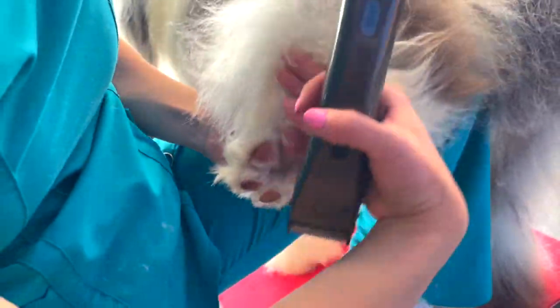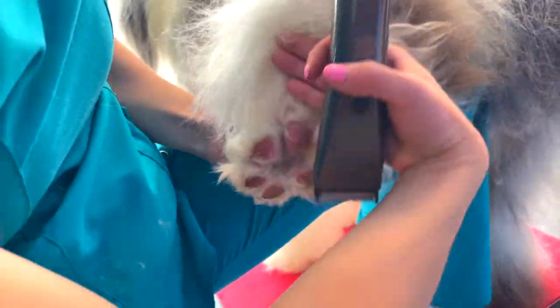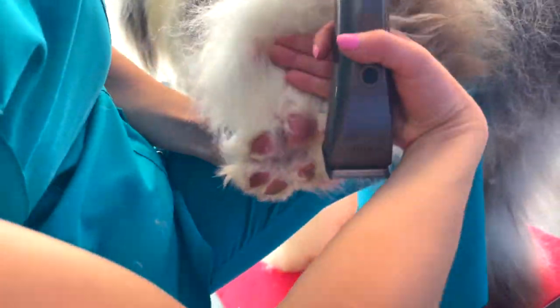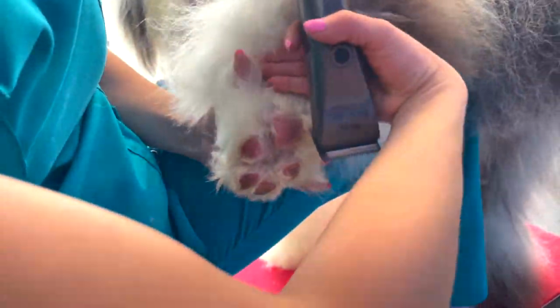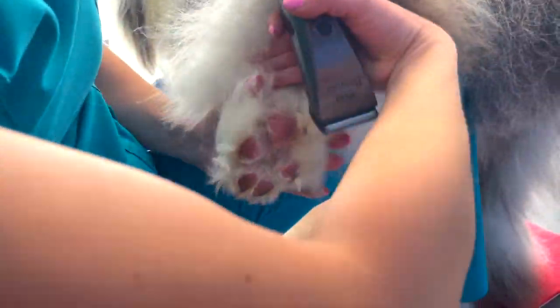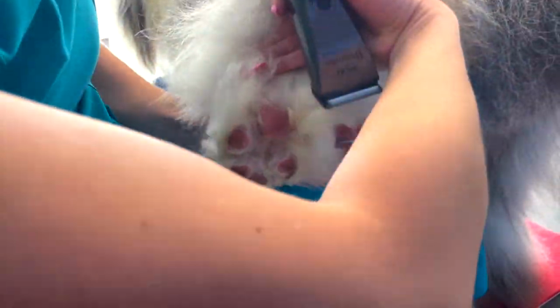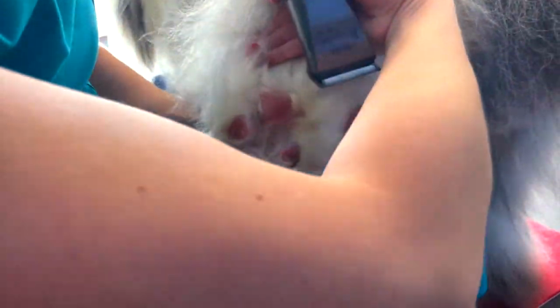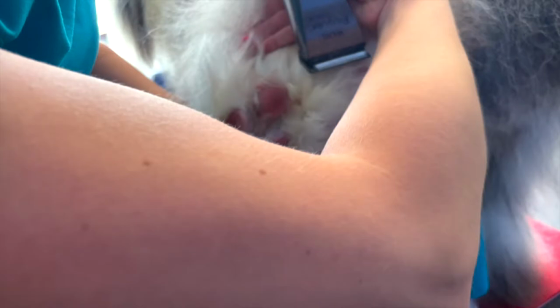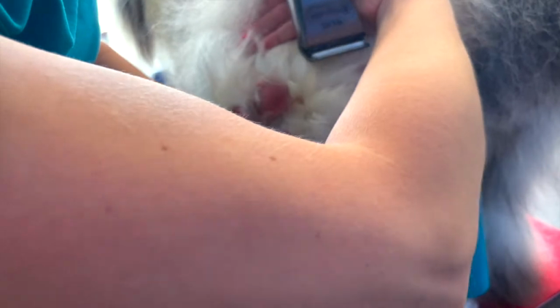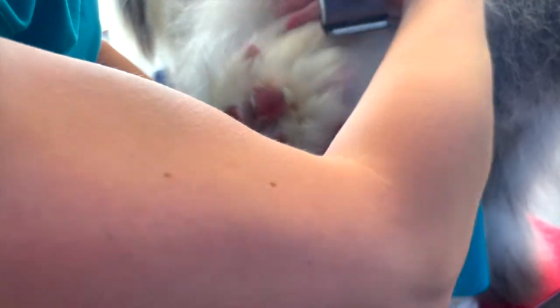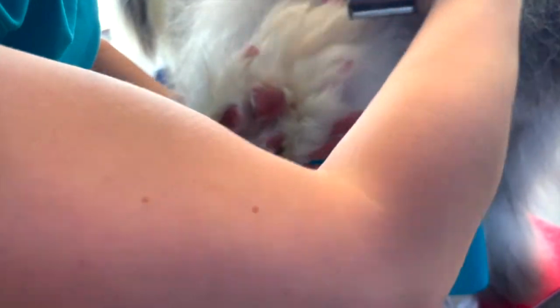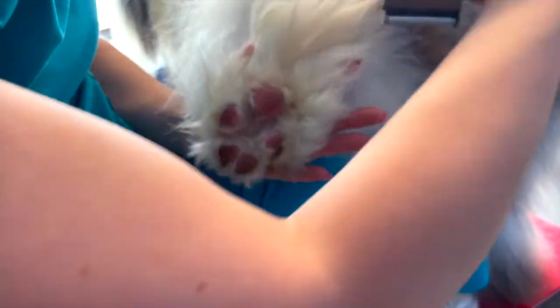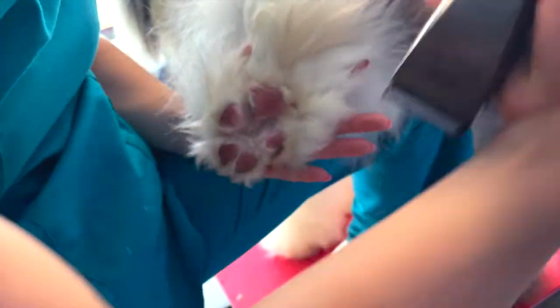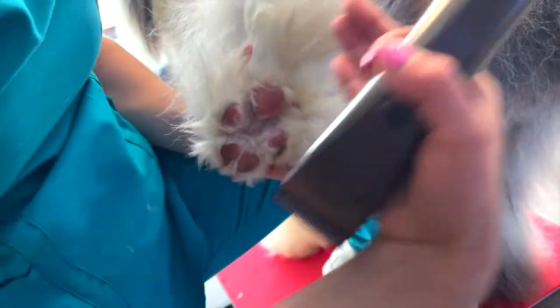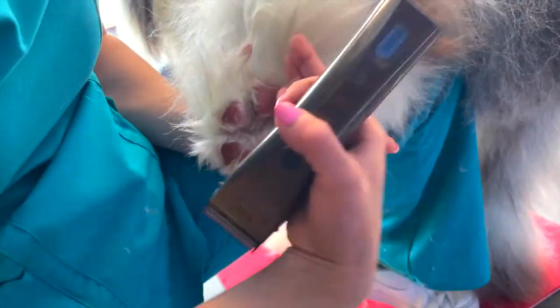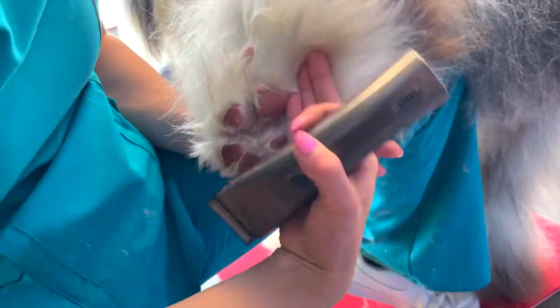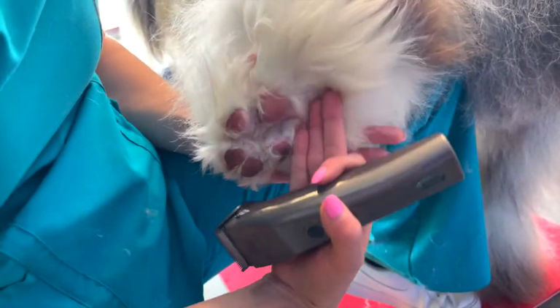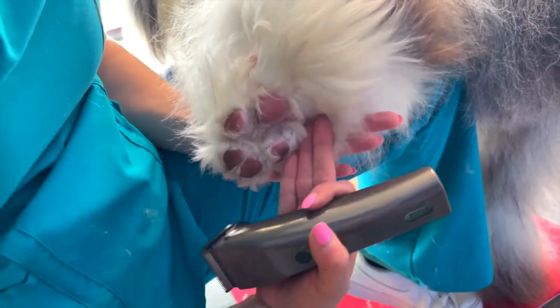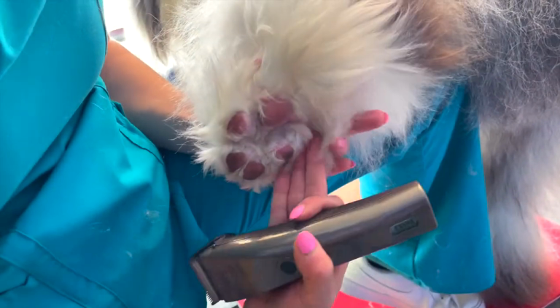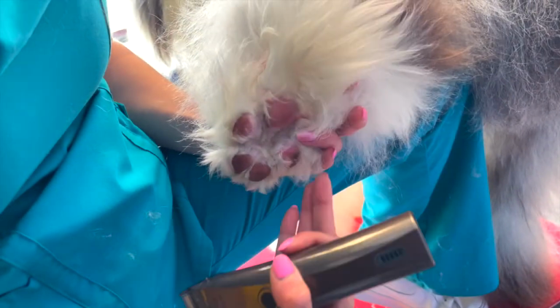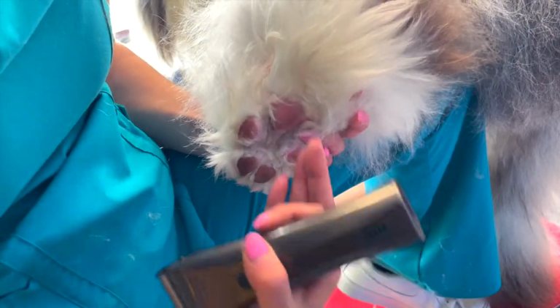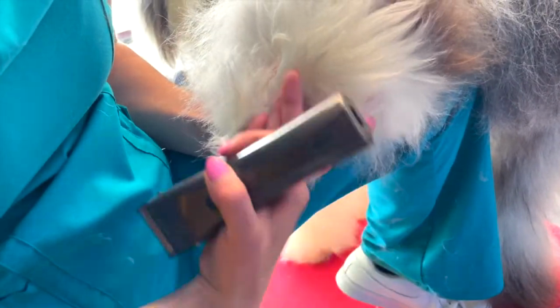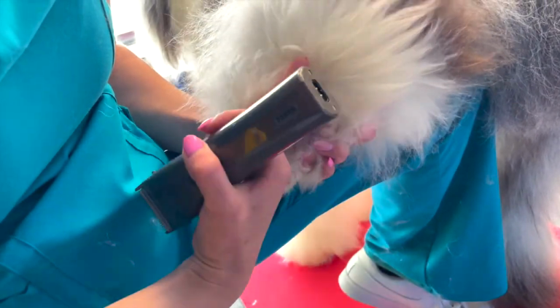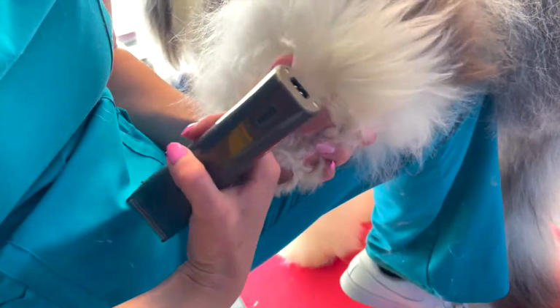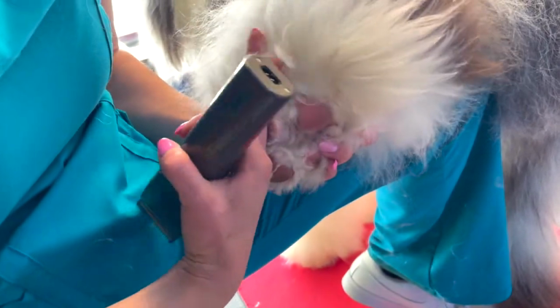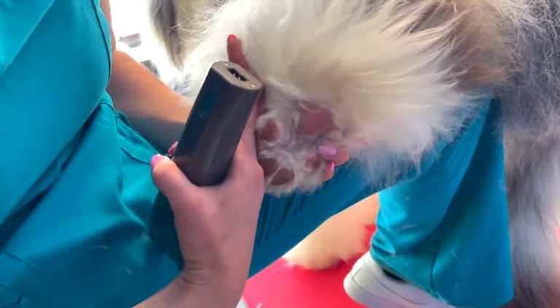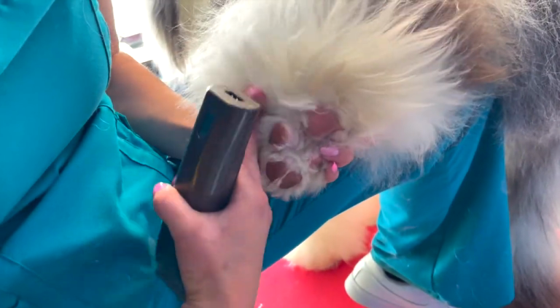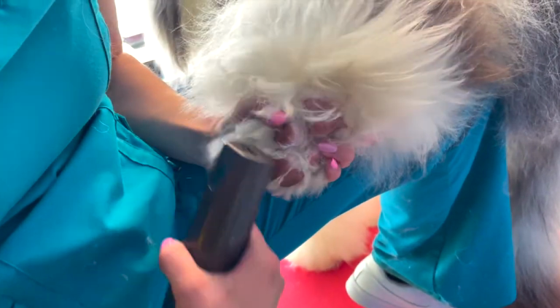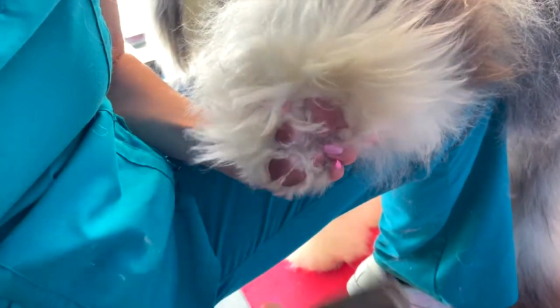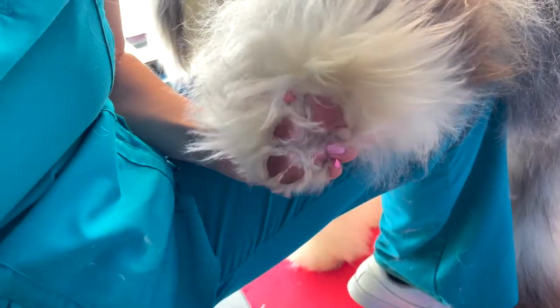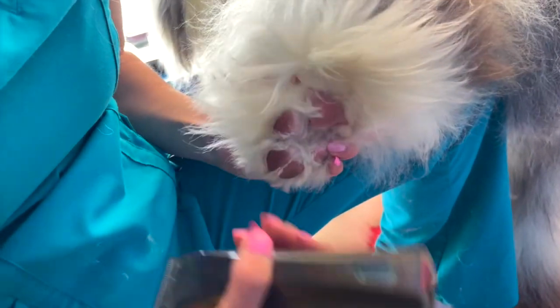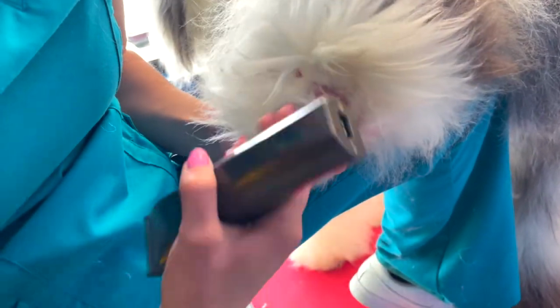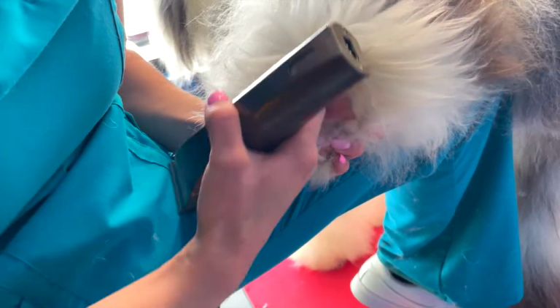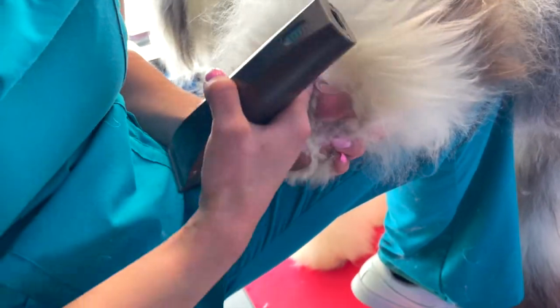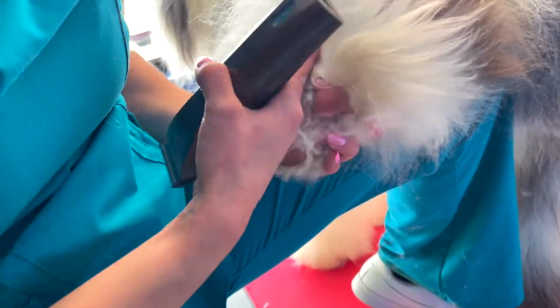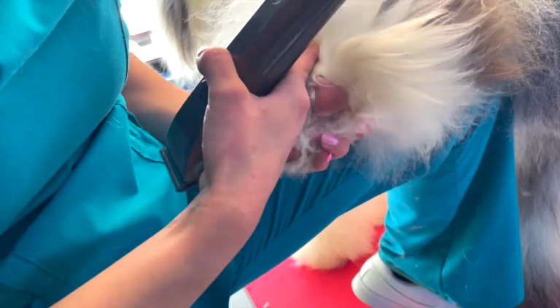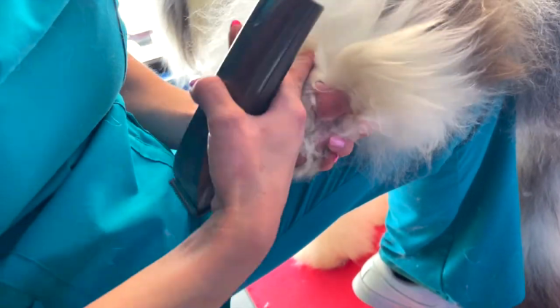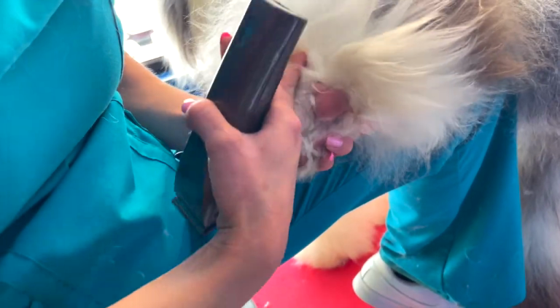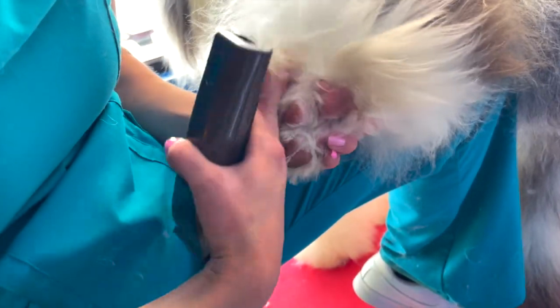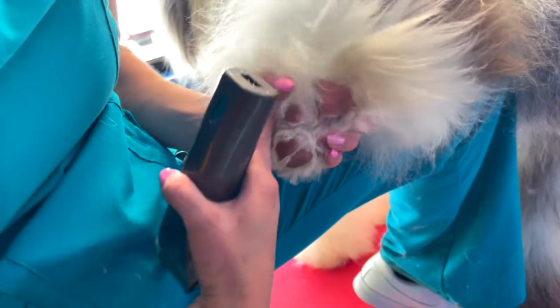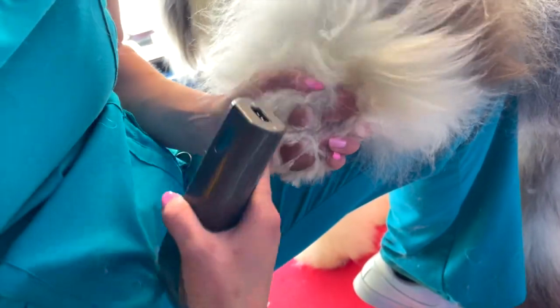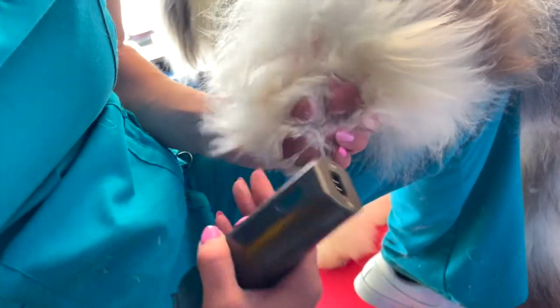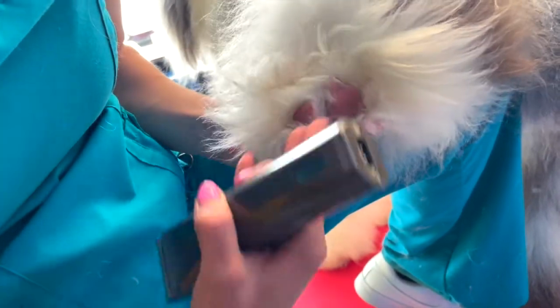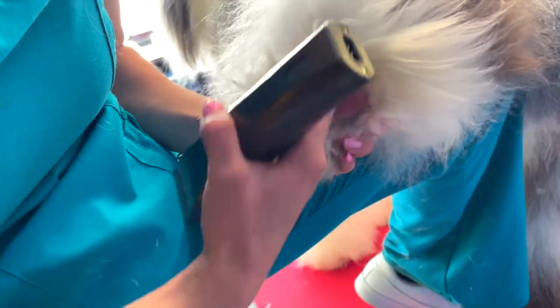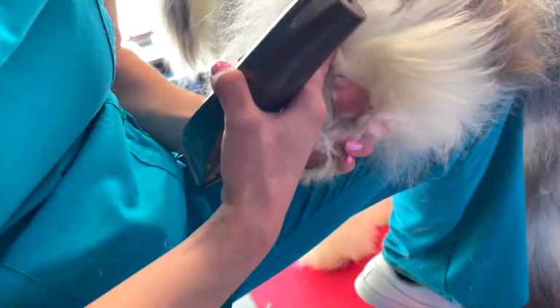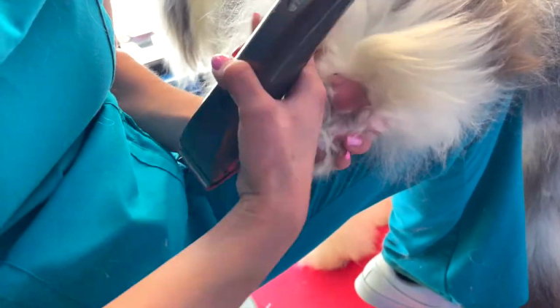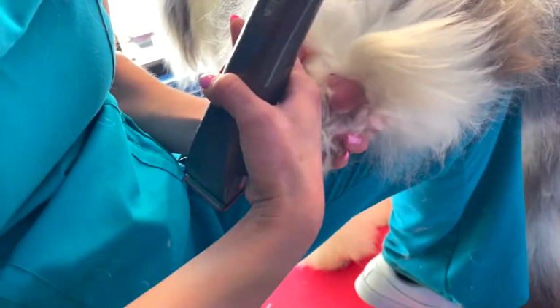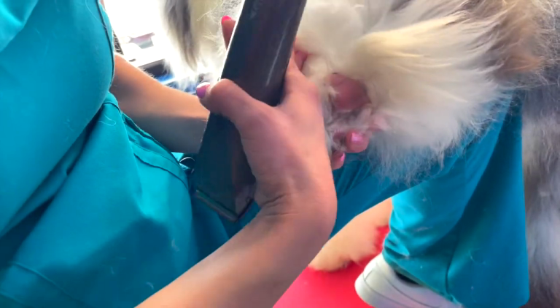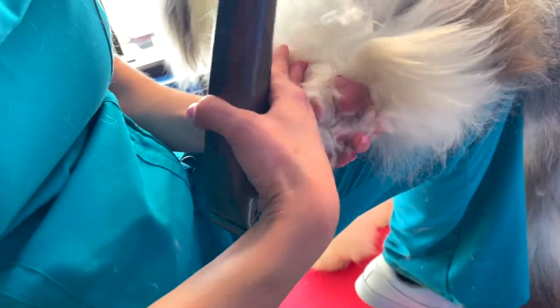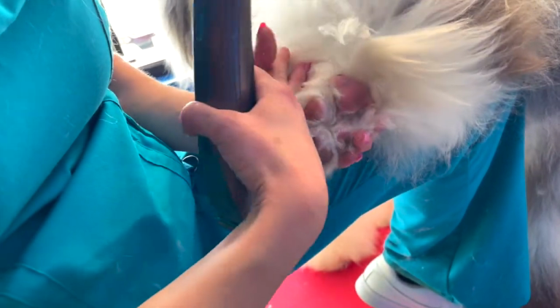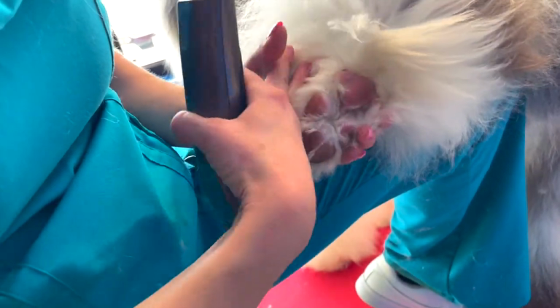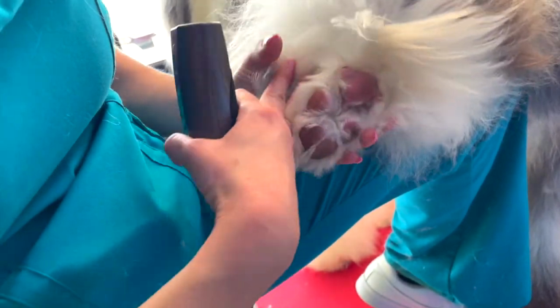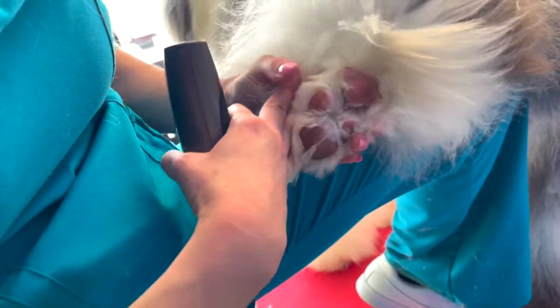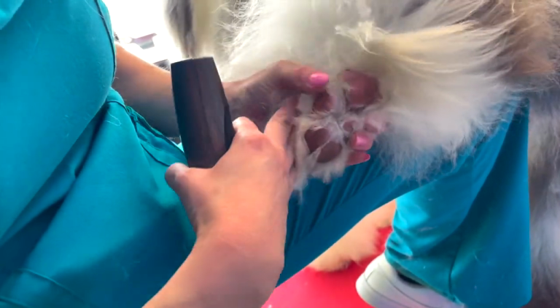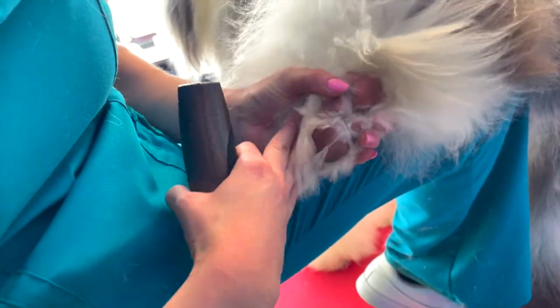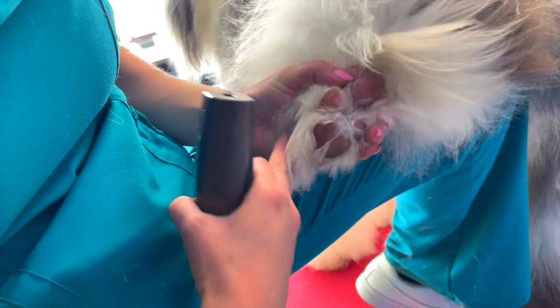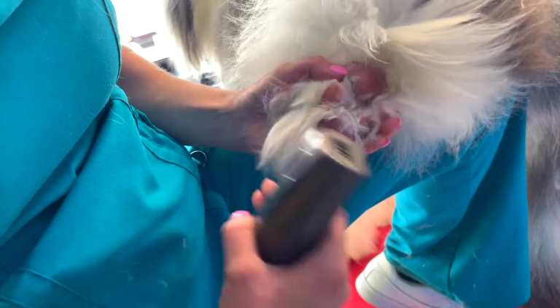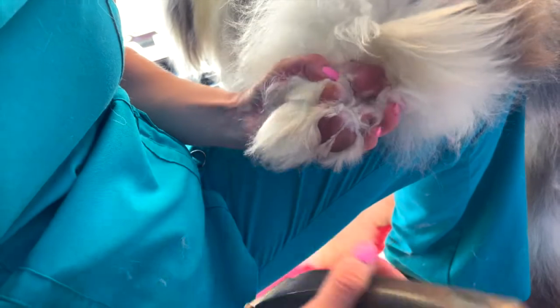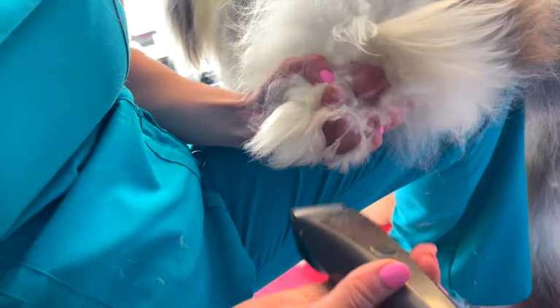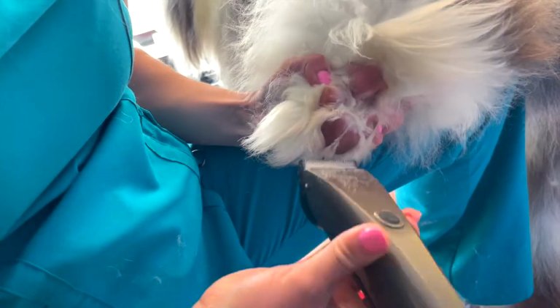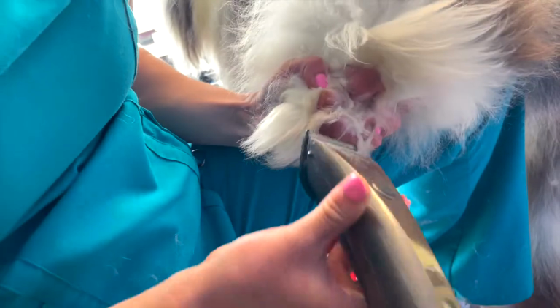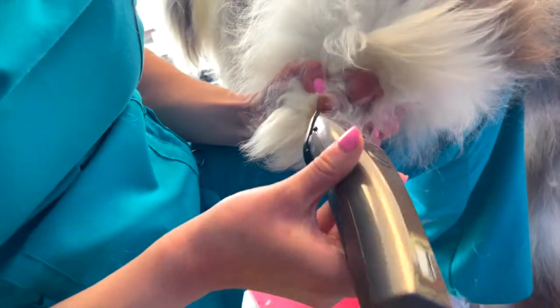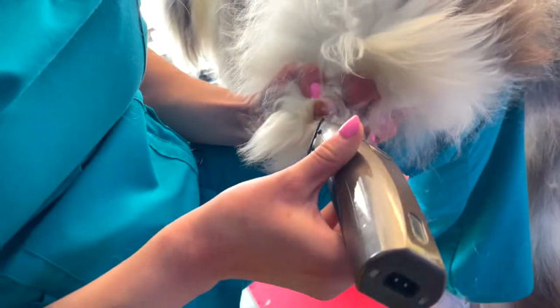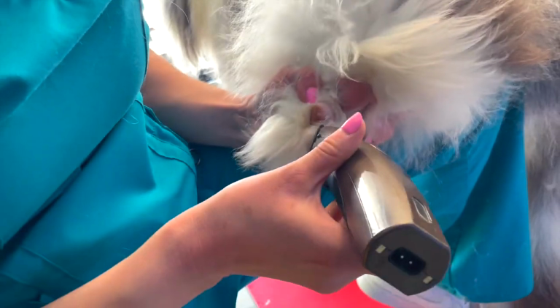Don't shave the hair along the outer edge of the foot — try to focus on the center. You want the hair on the outer edge for when you scissor the foot.